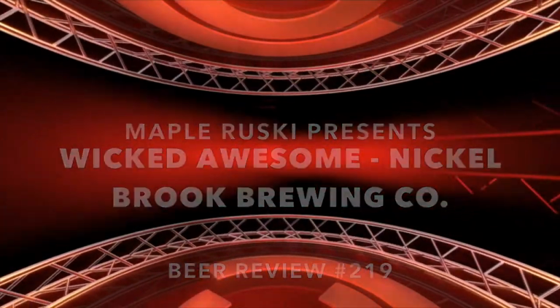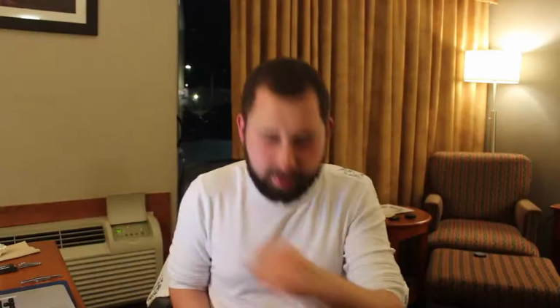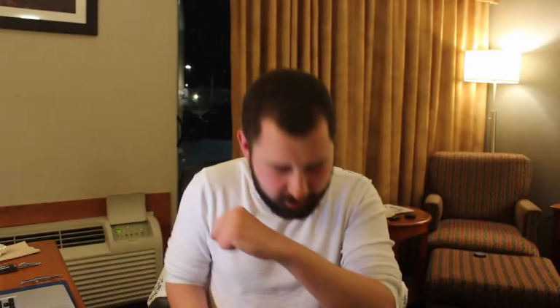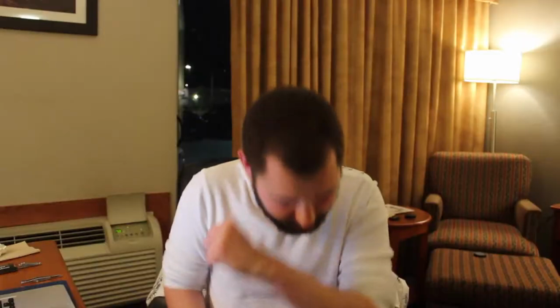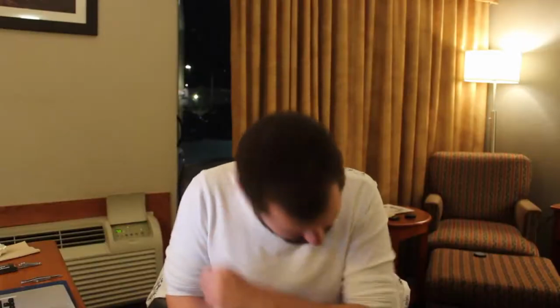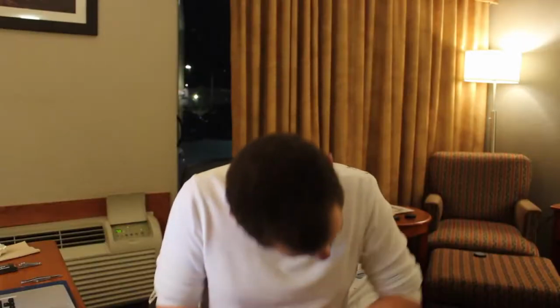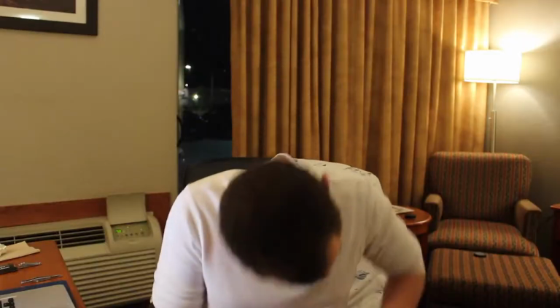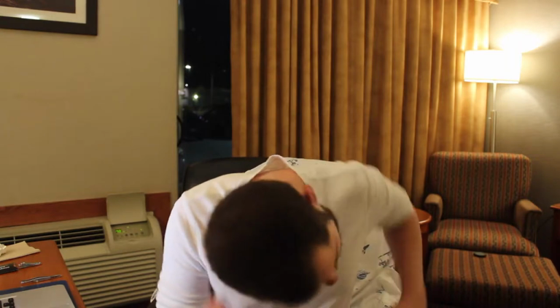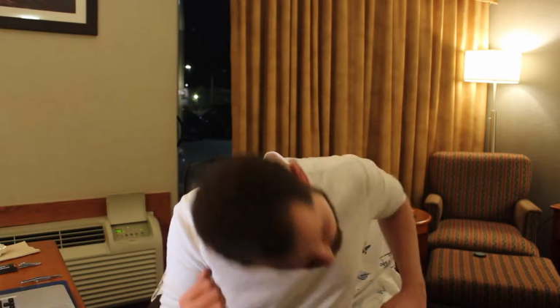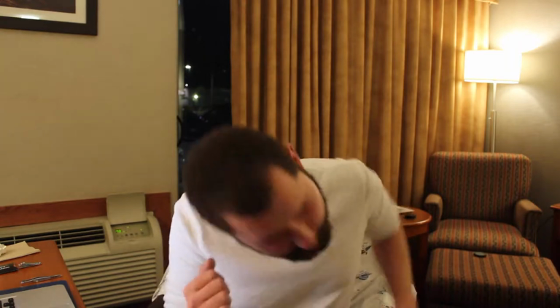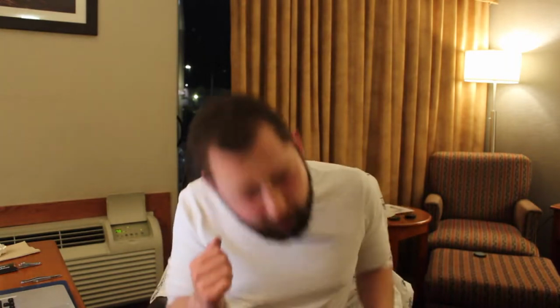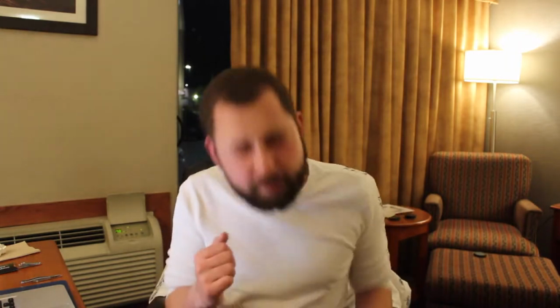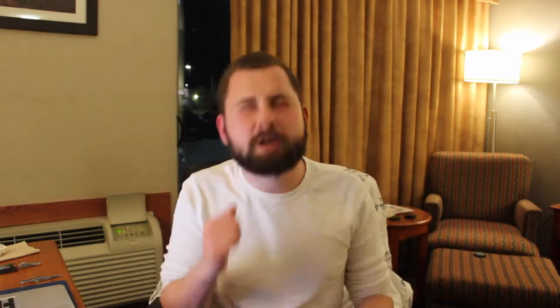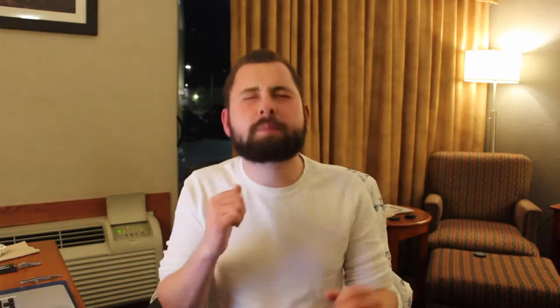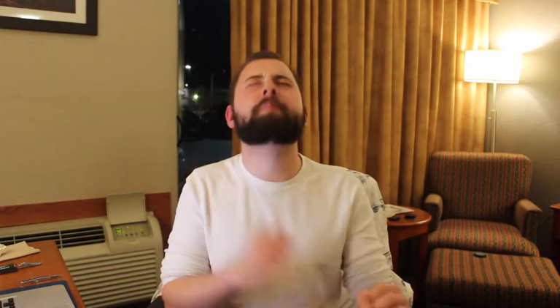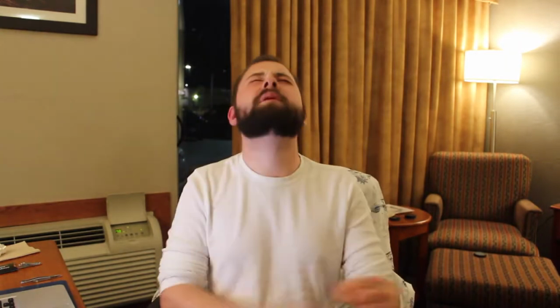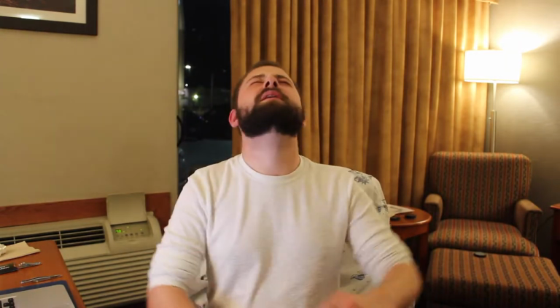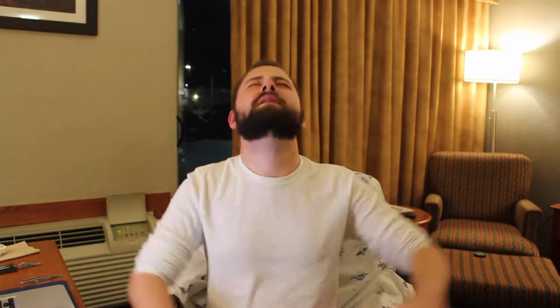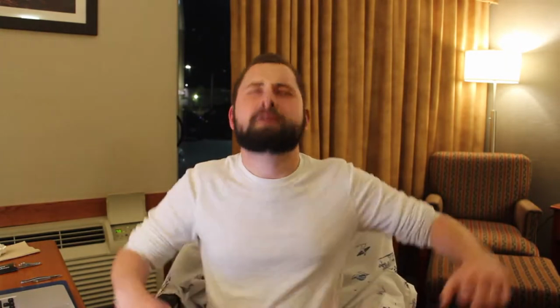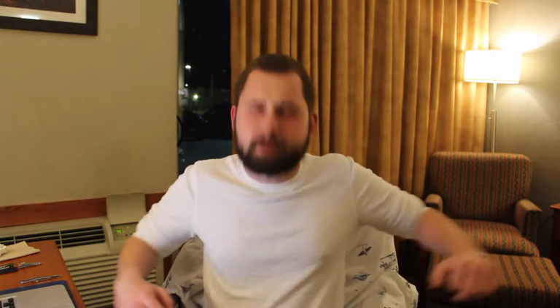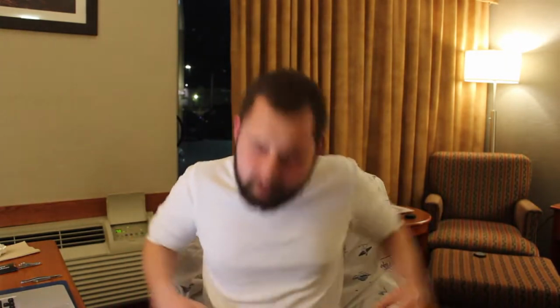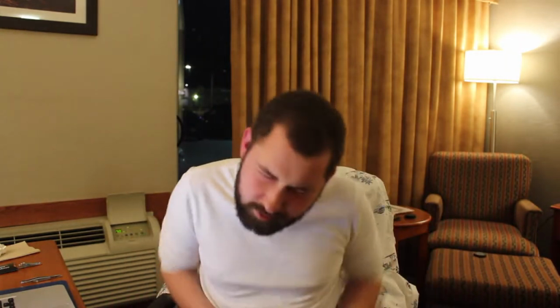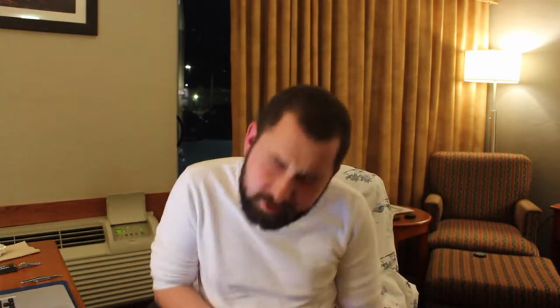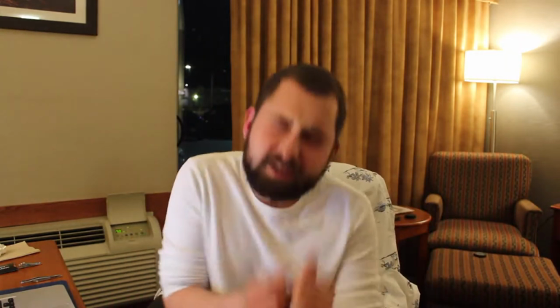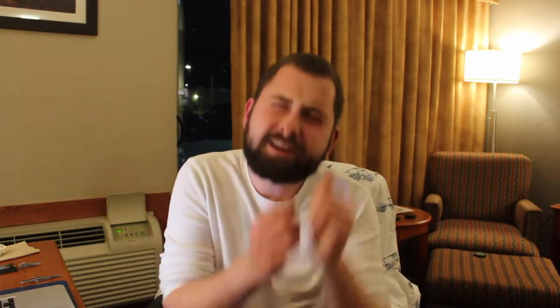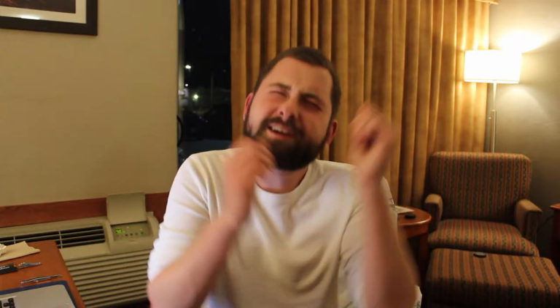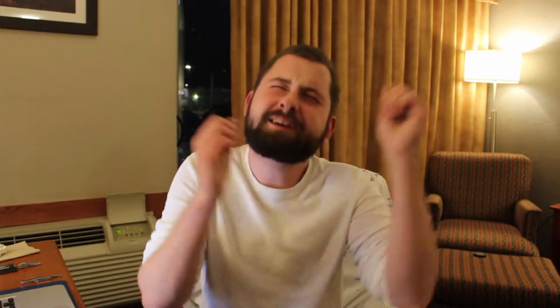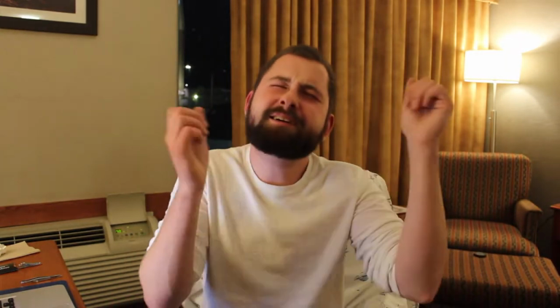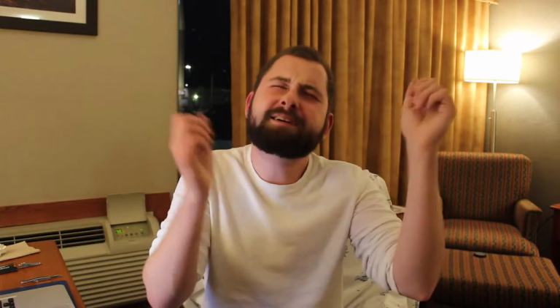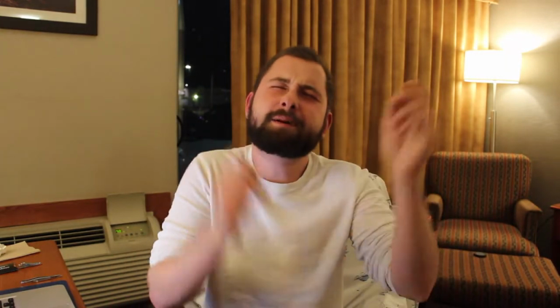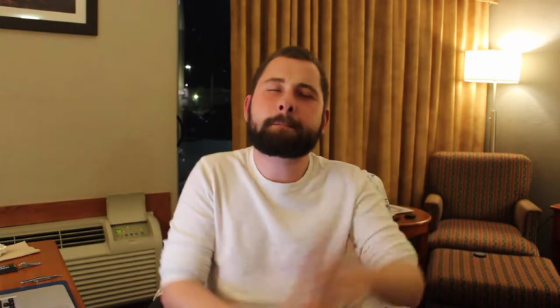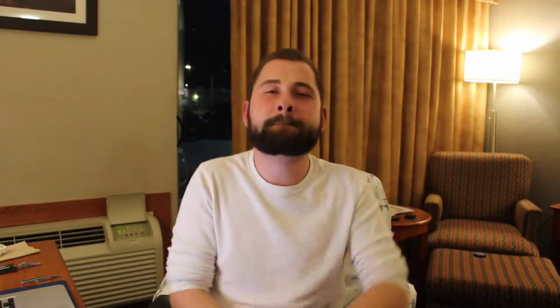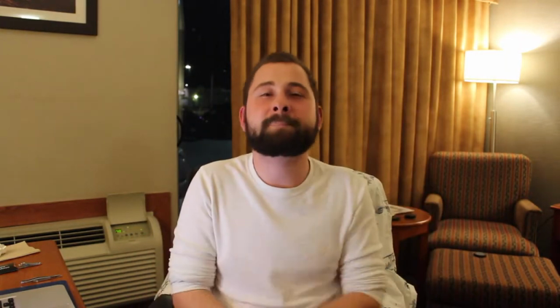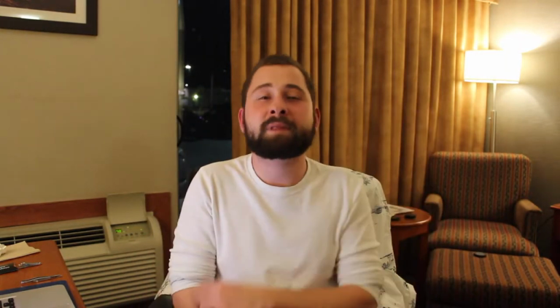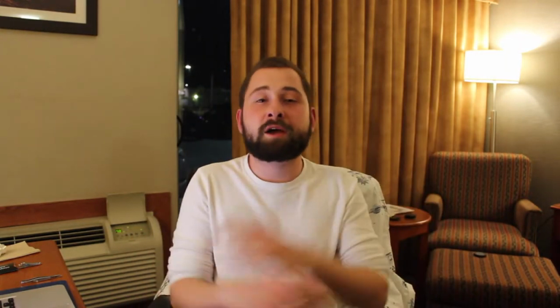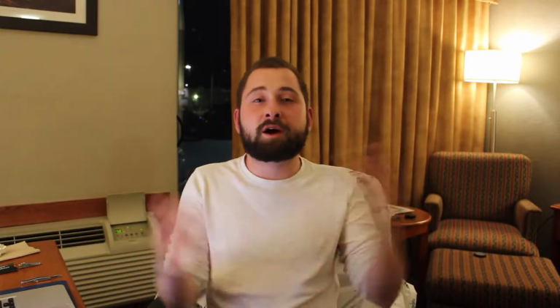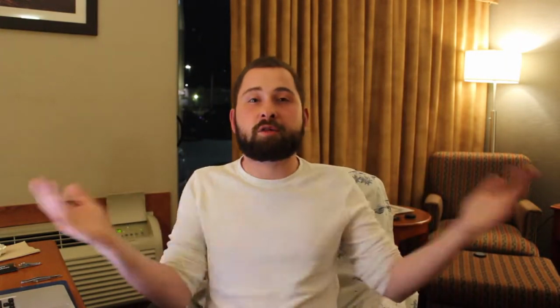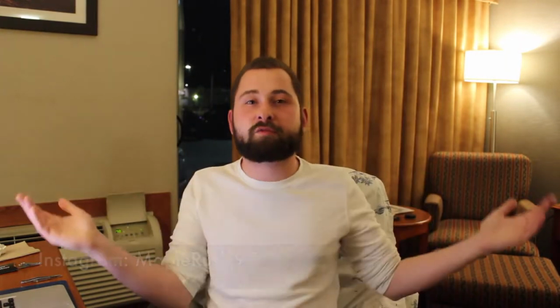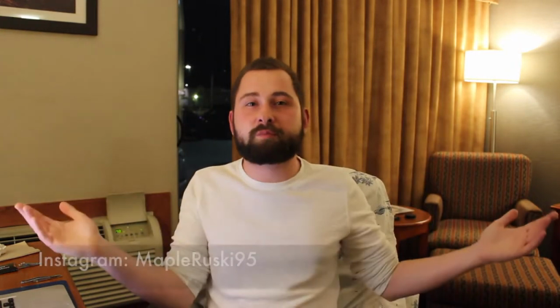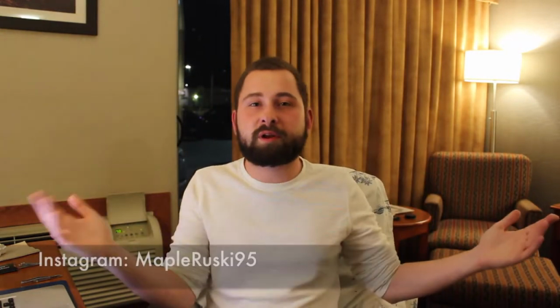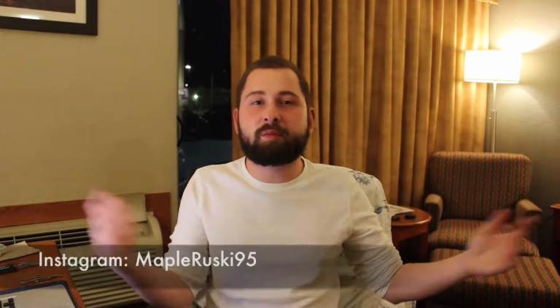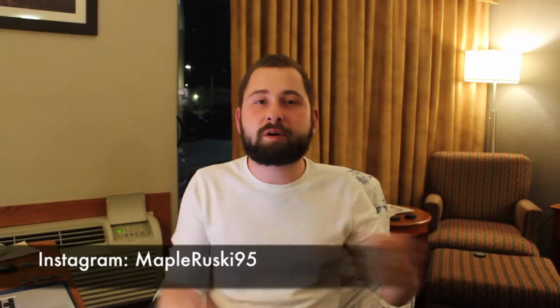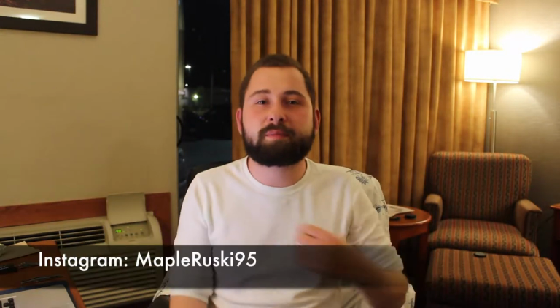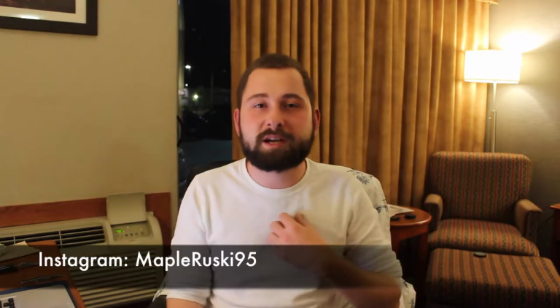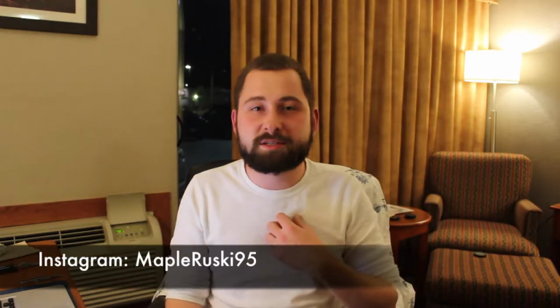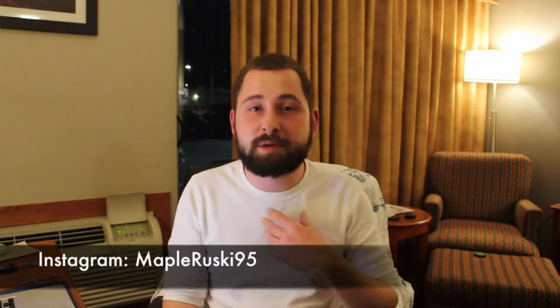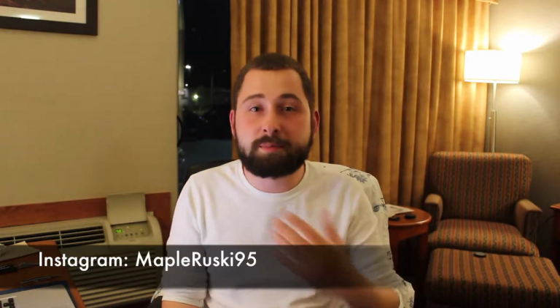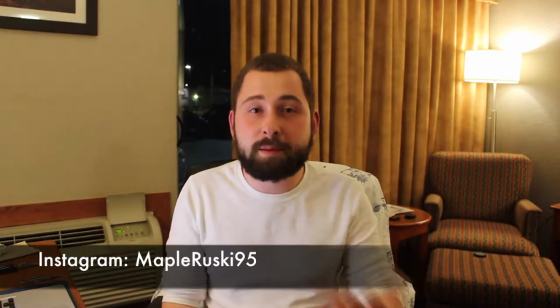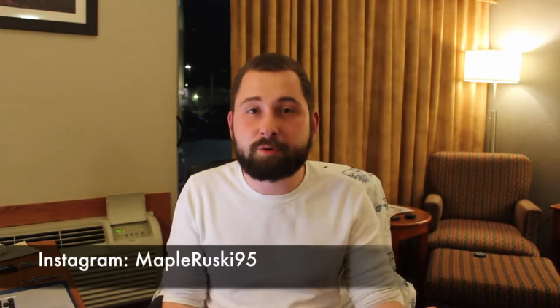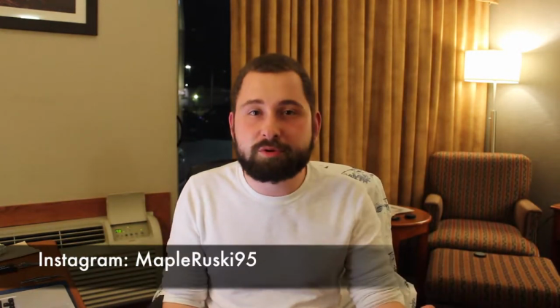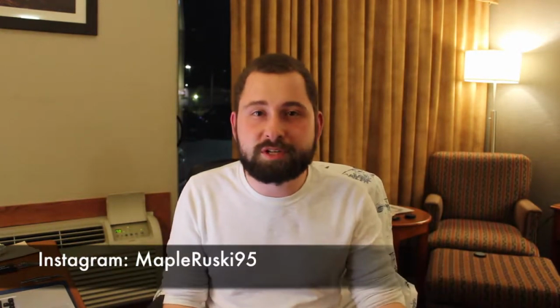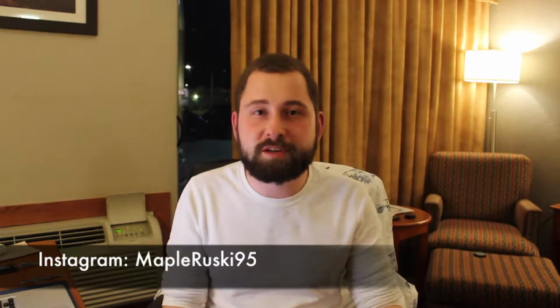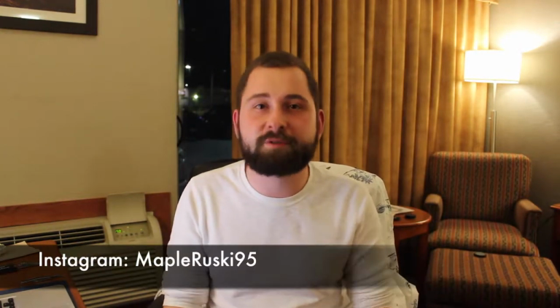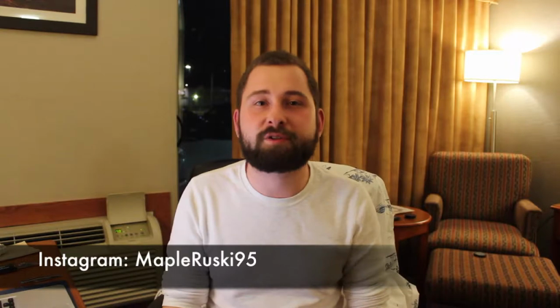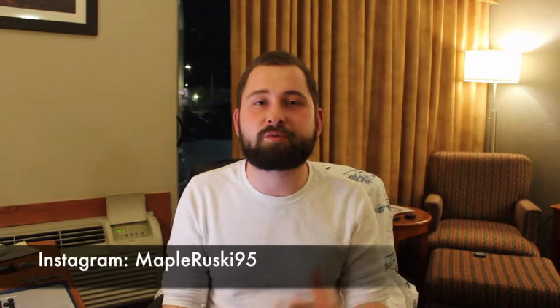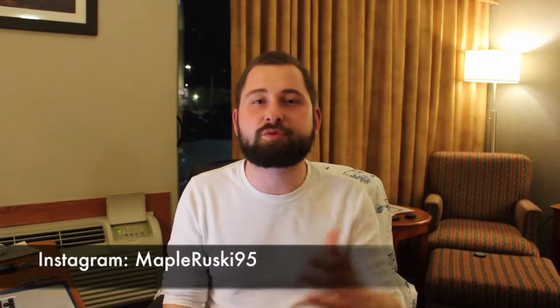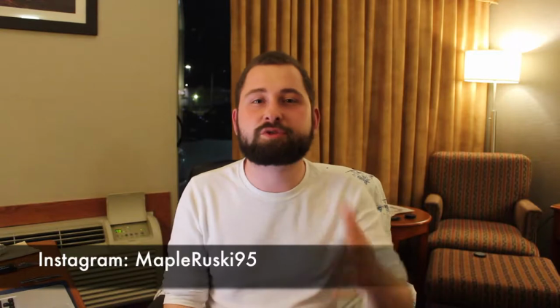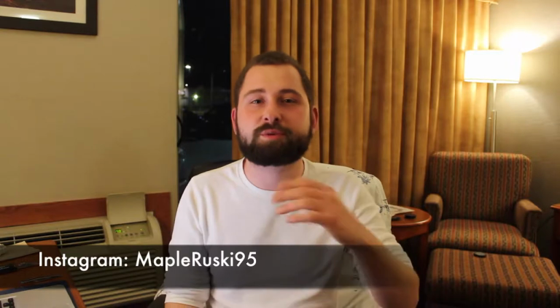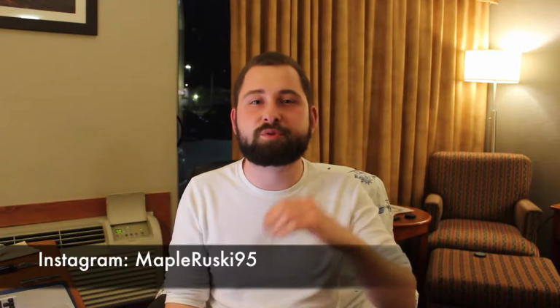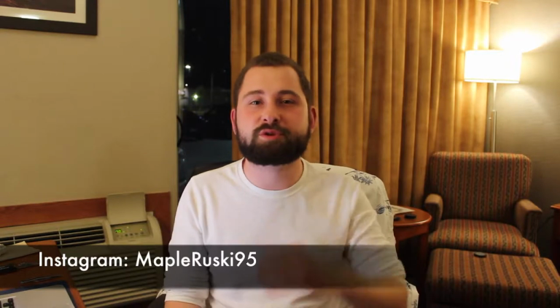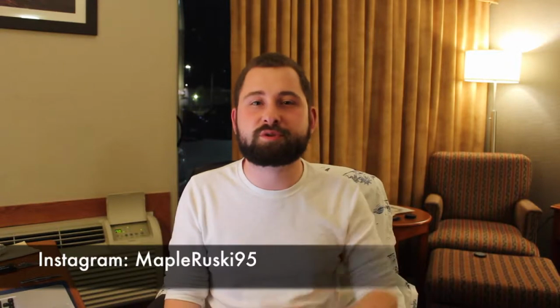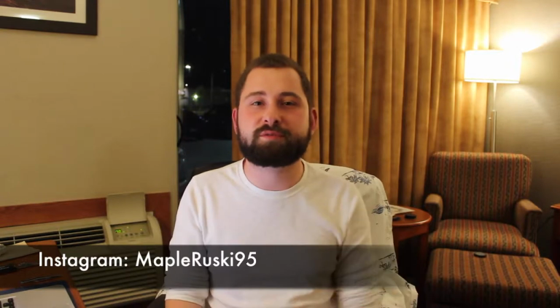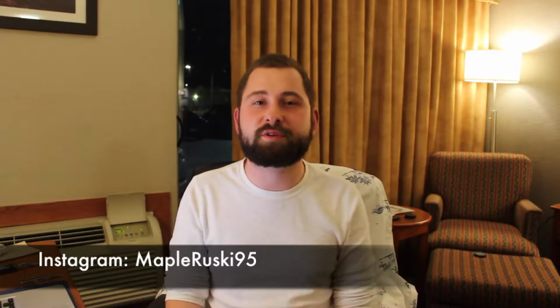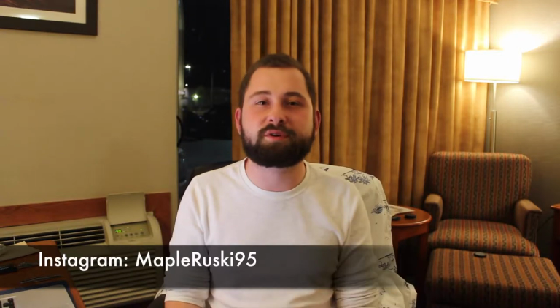Beer, beer, beer, beer, beer, beer, beer. Hello everybody, welcome back to me, Maperooski, for the Rooski Brewski Review.